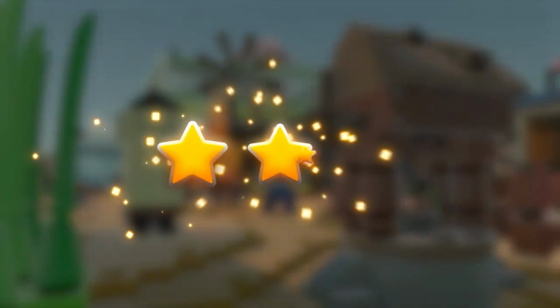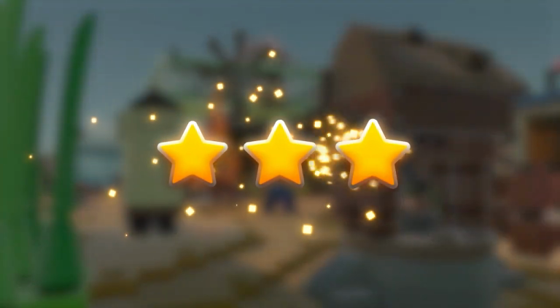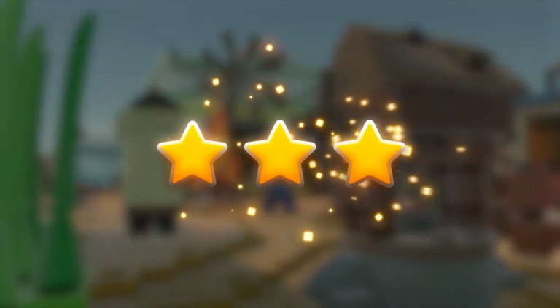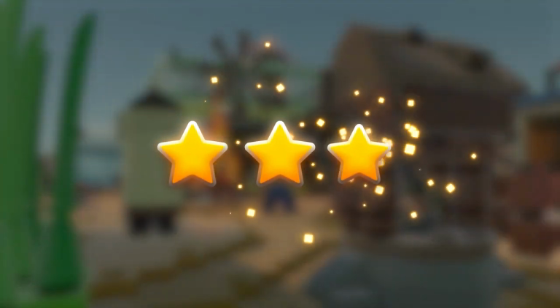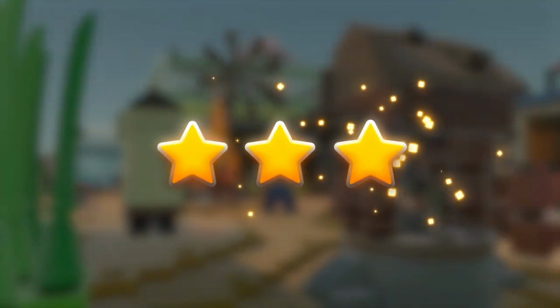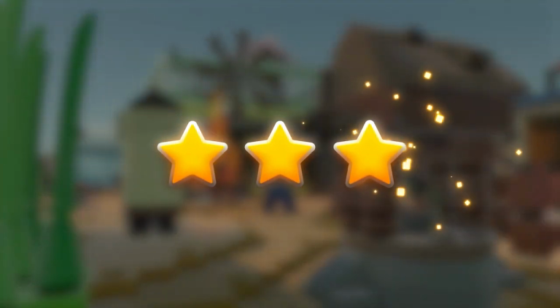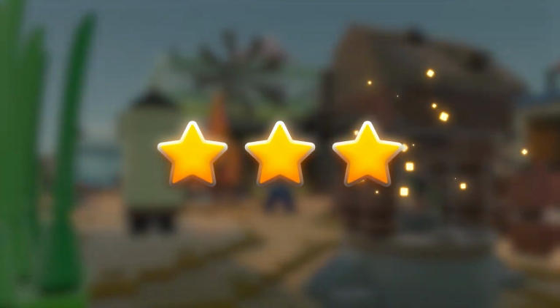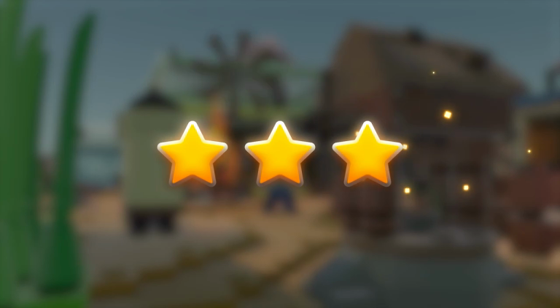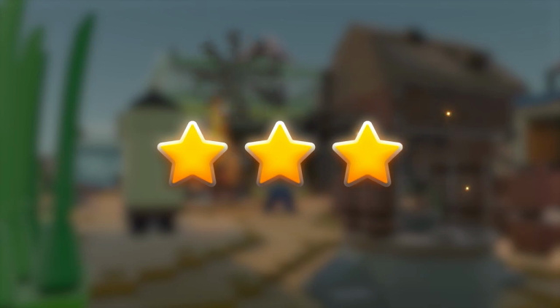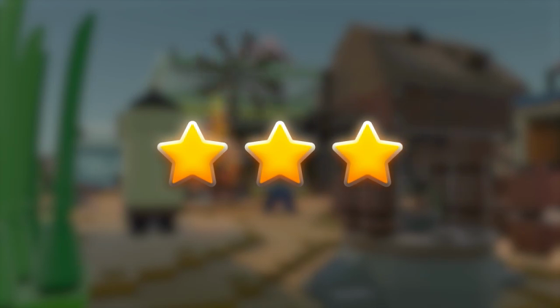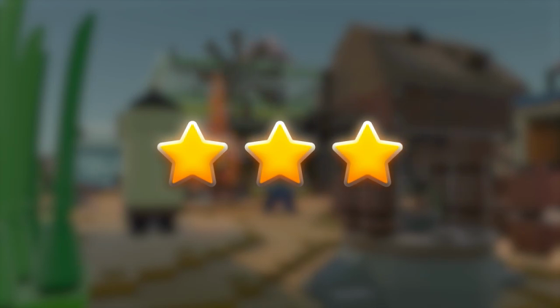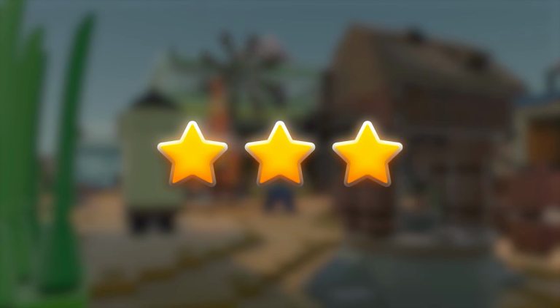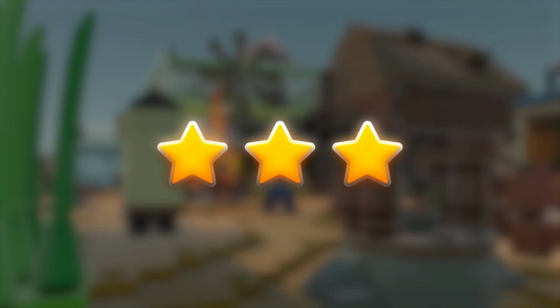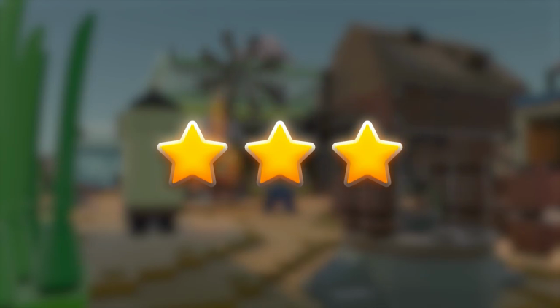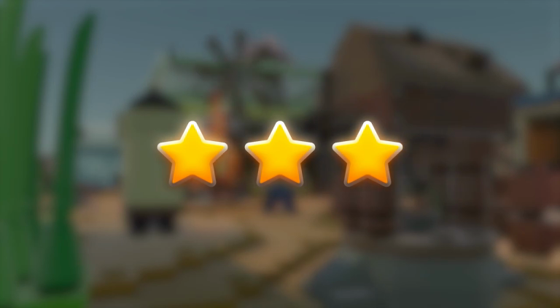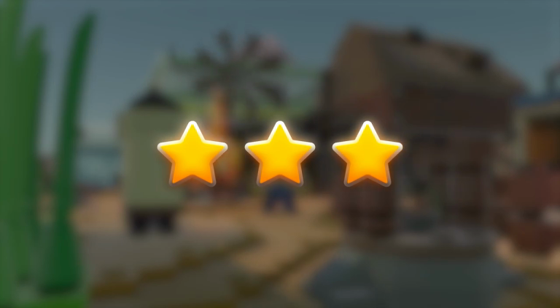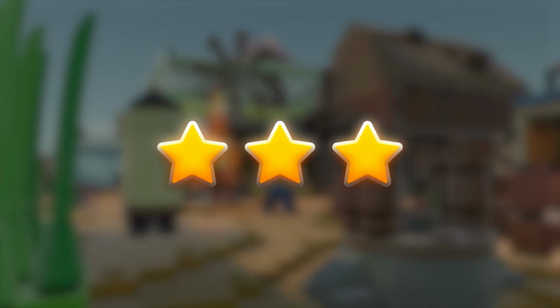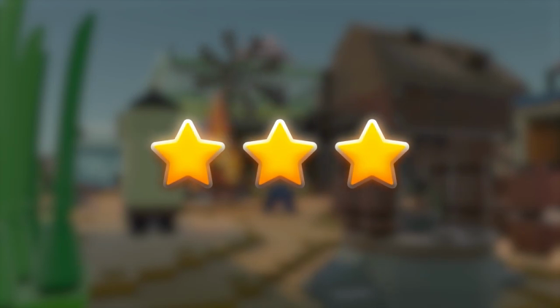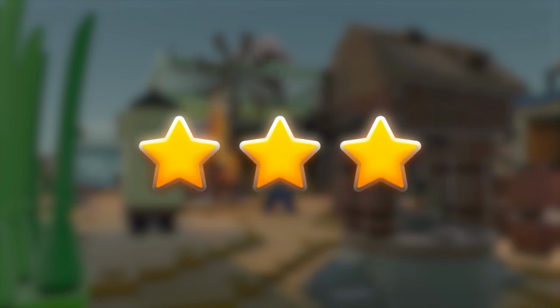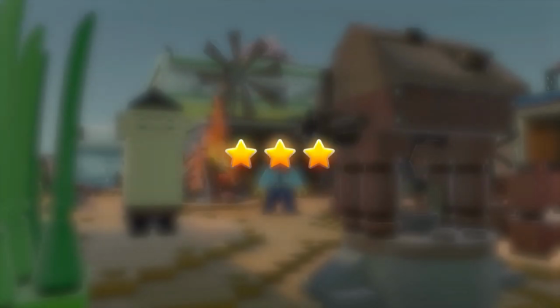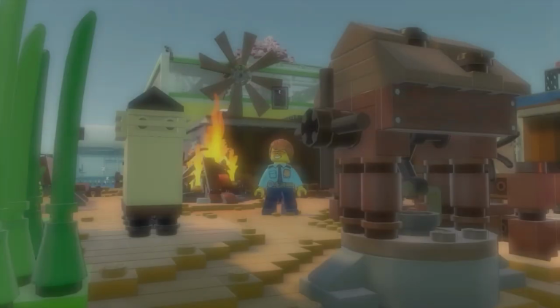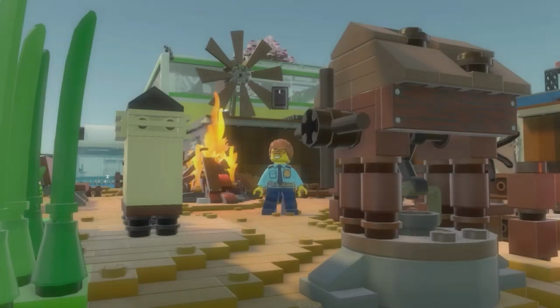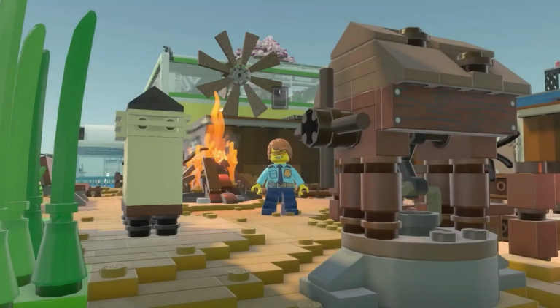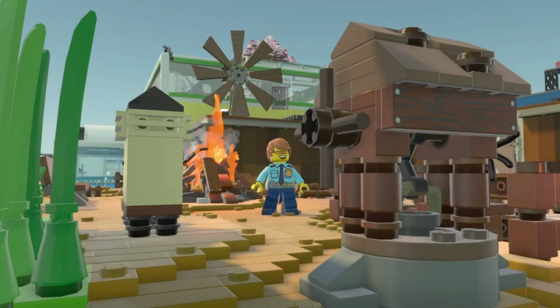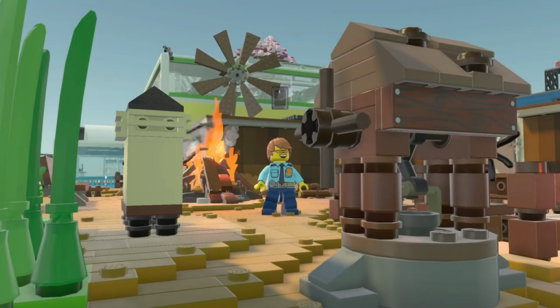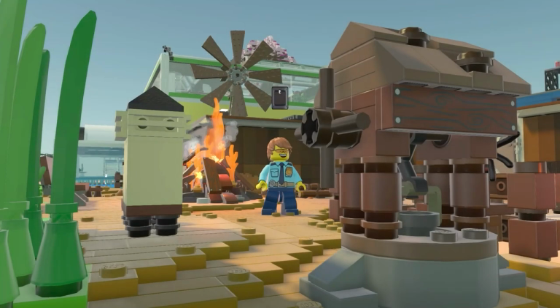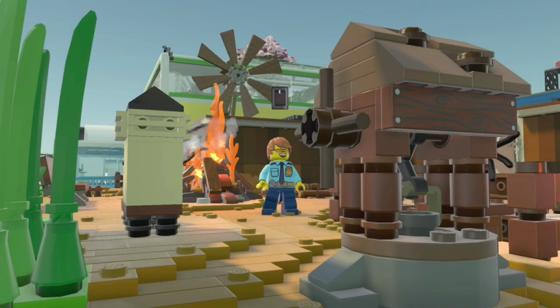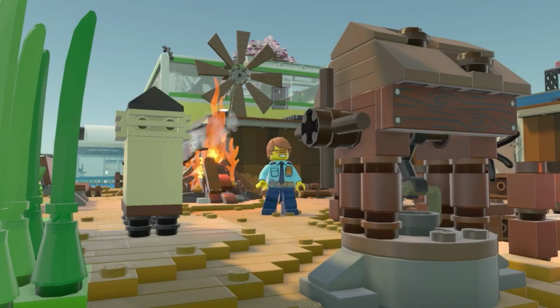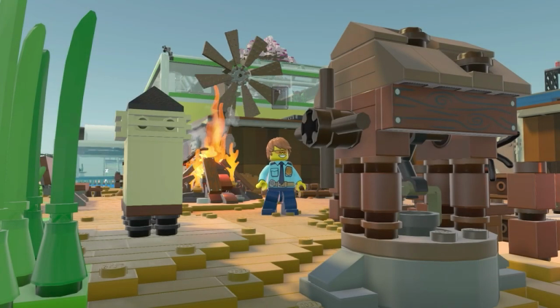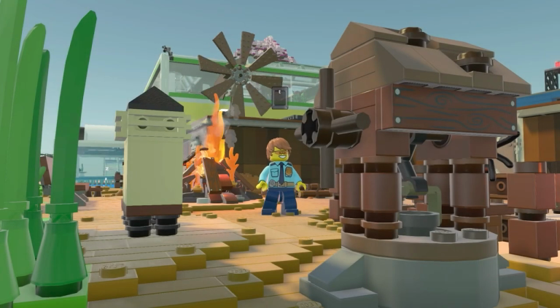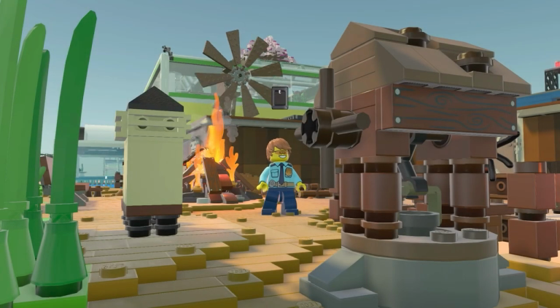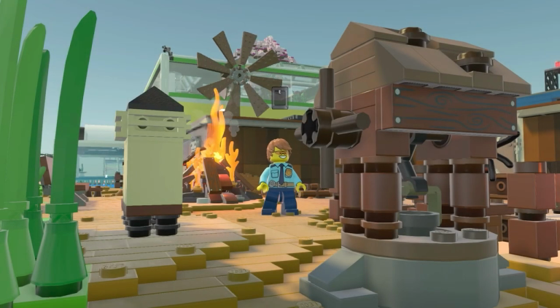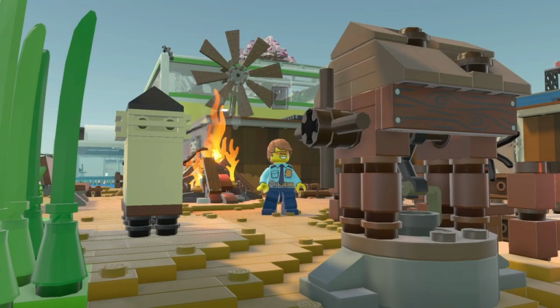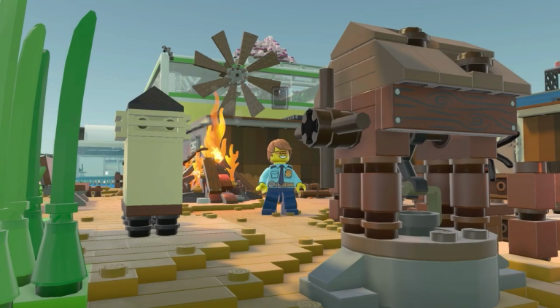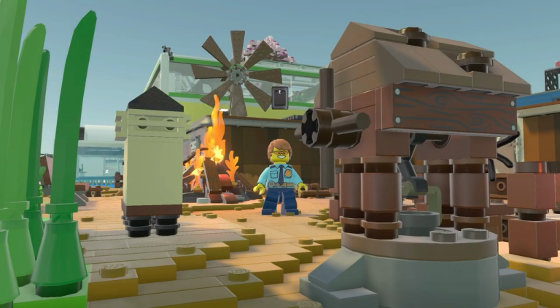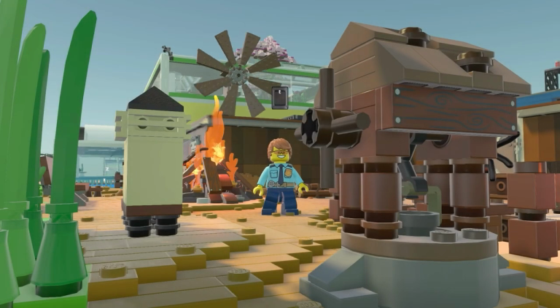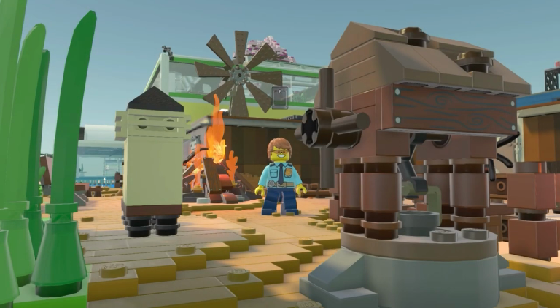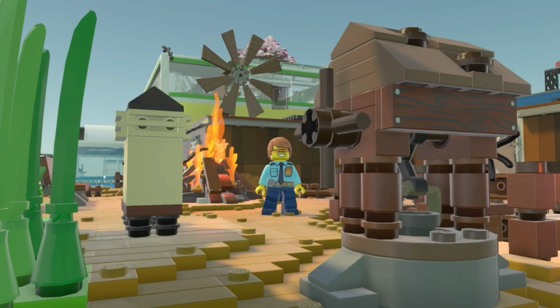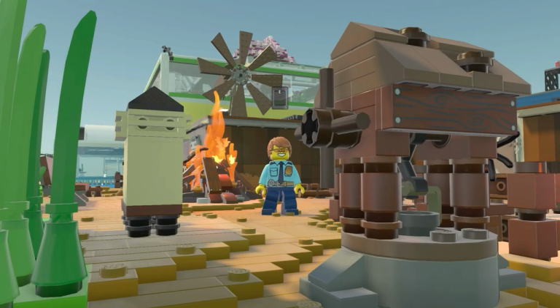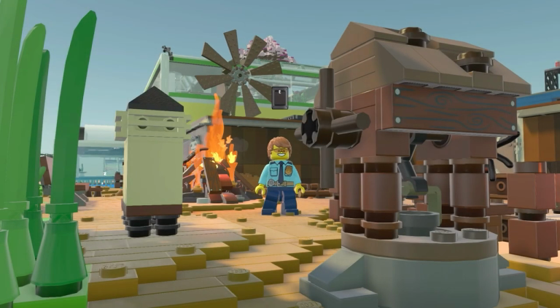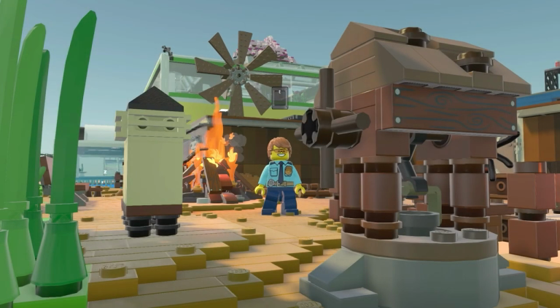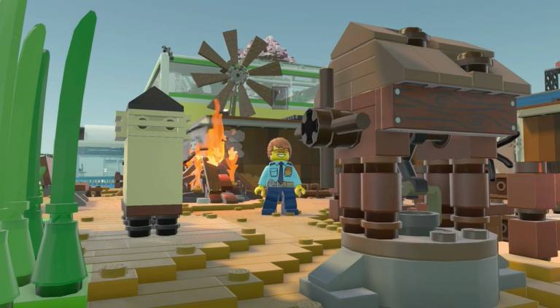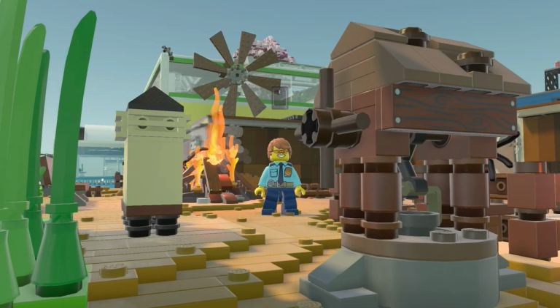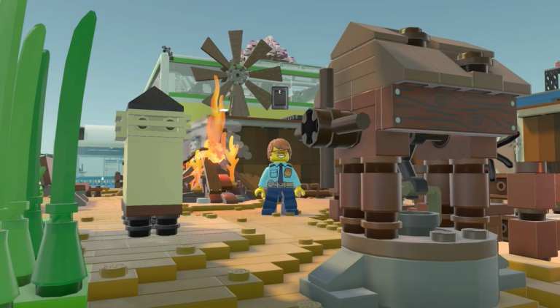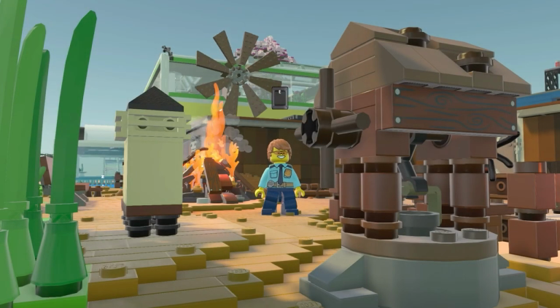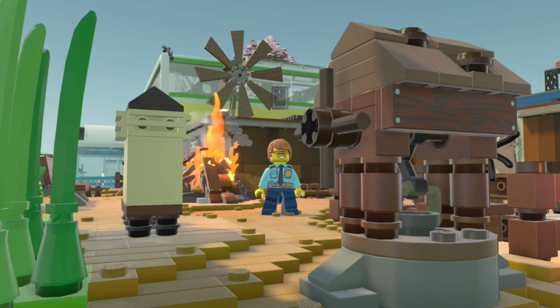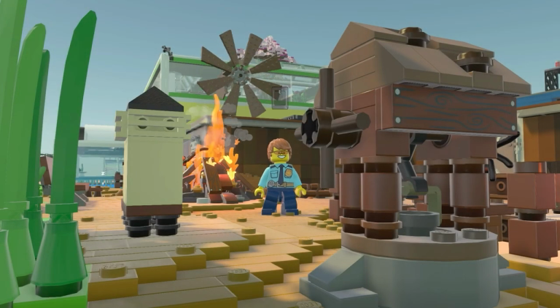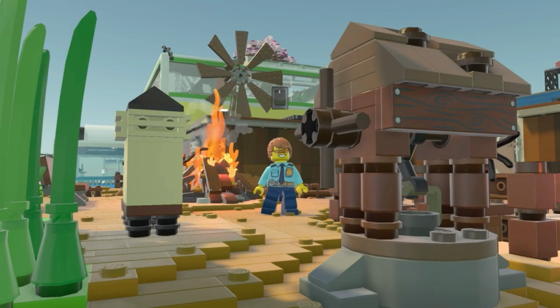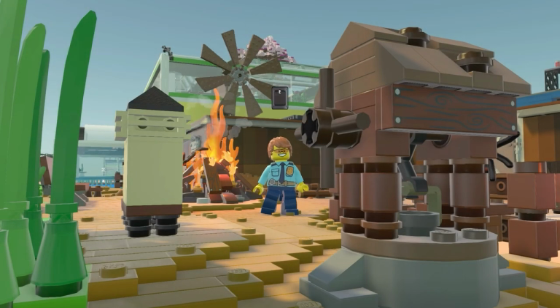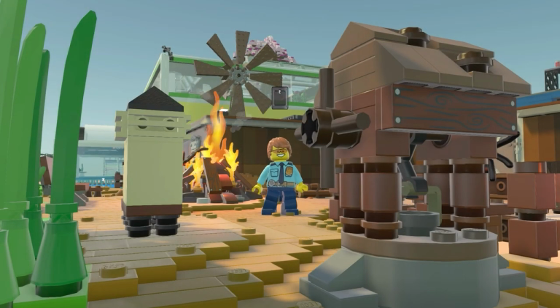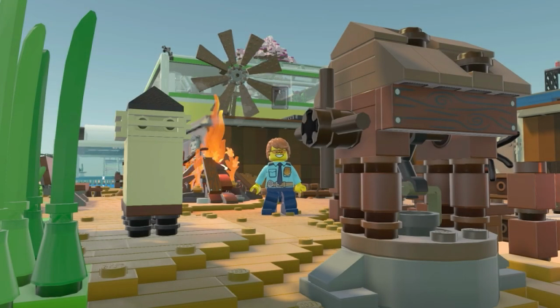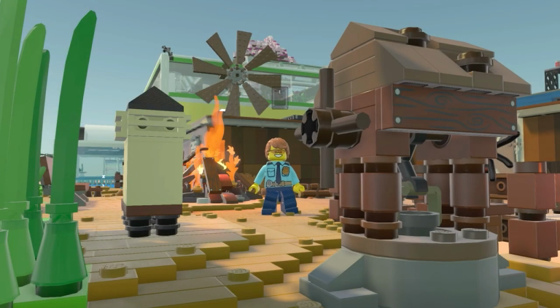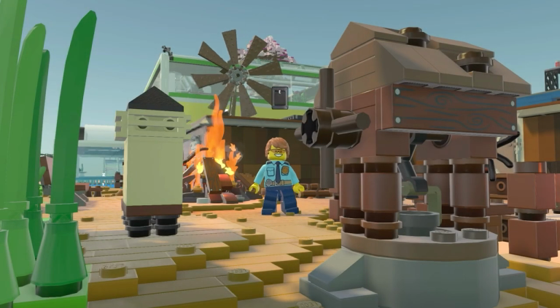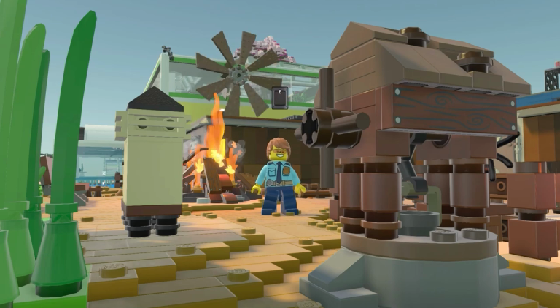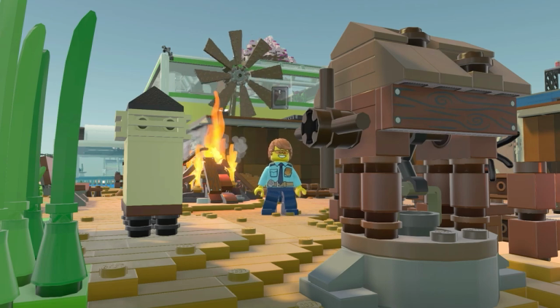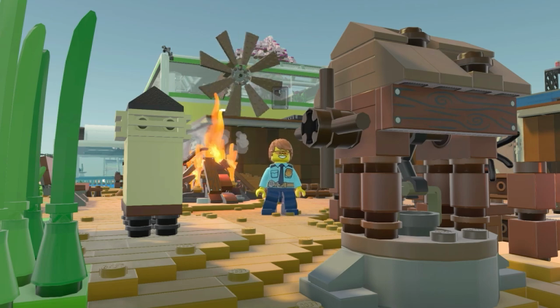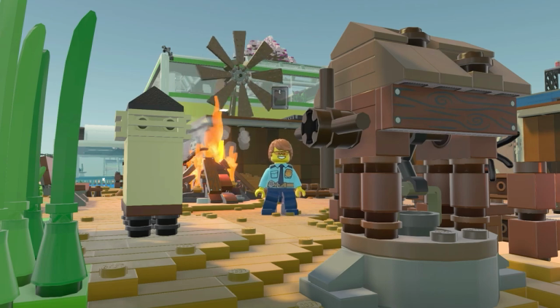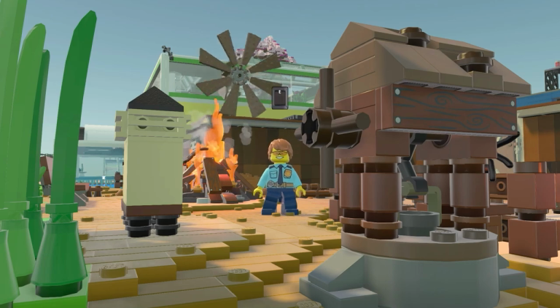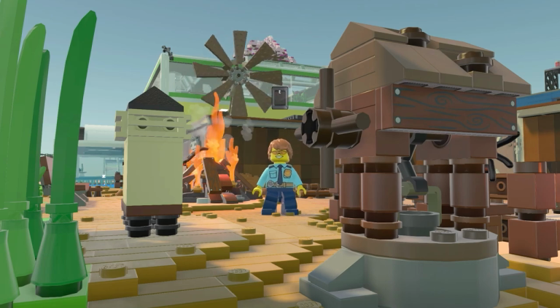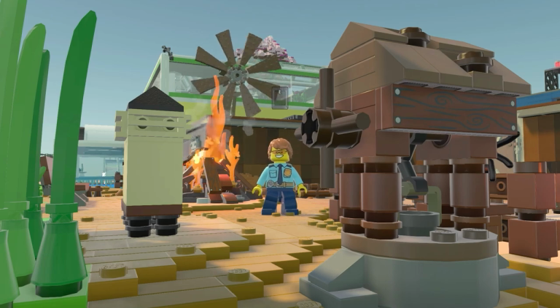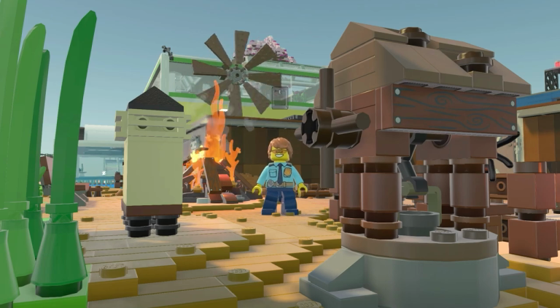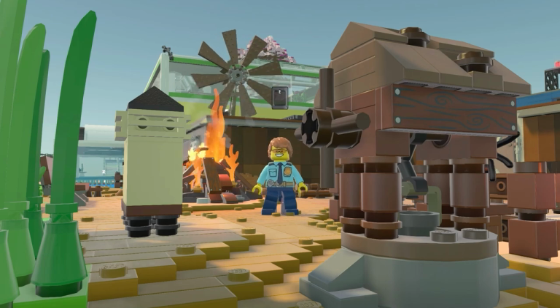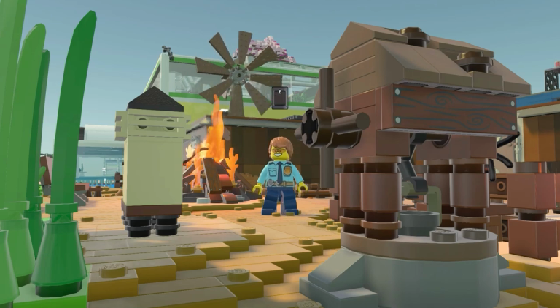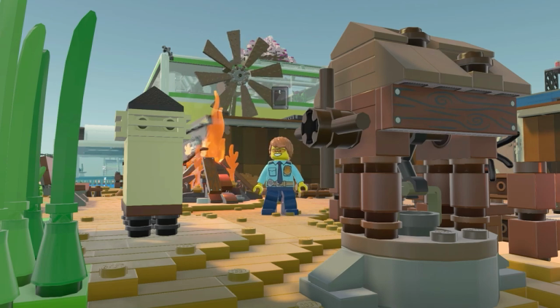Excellent! You've made it! Get ready for the next run!